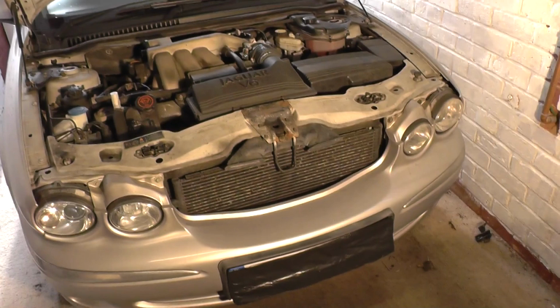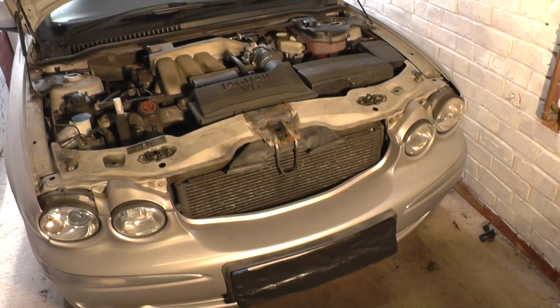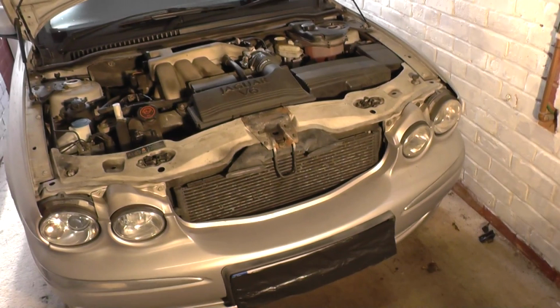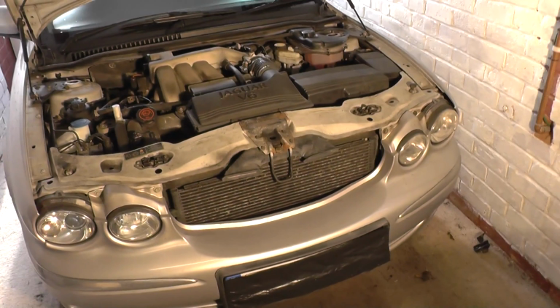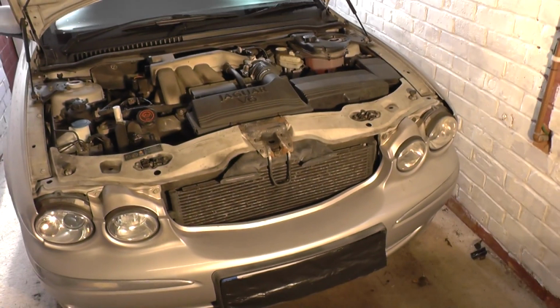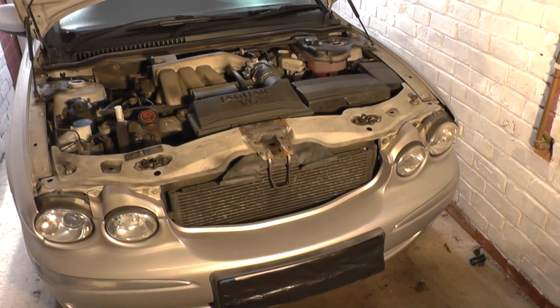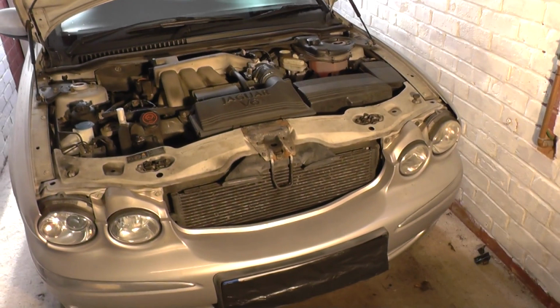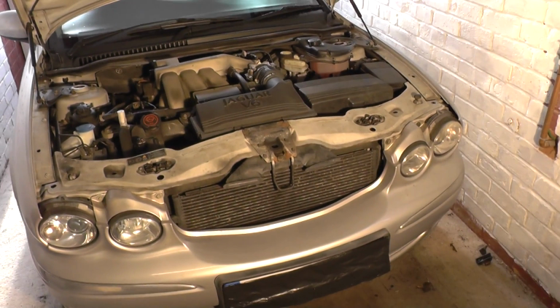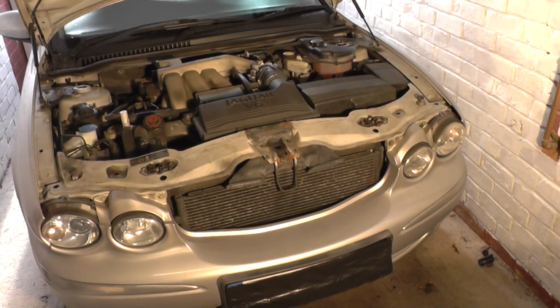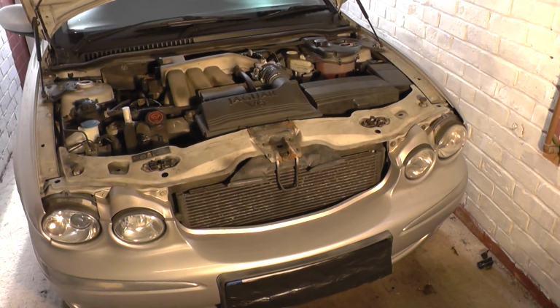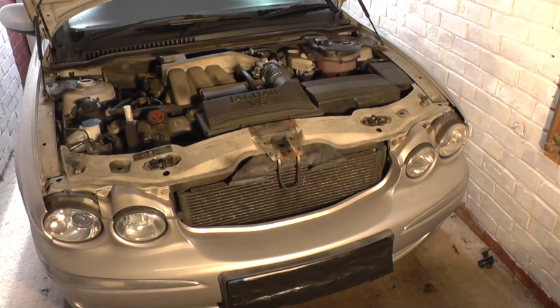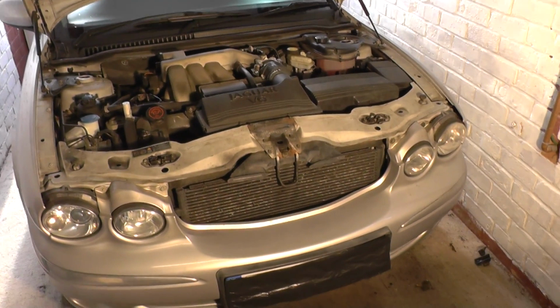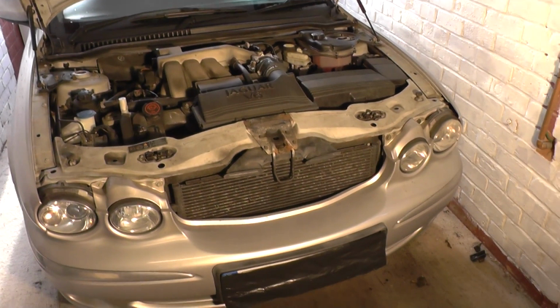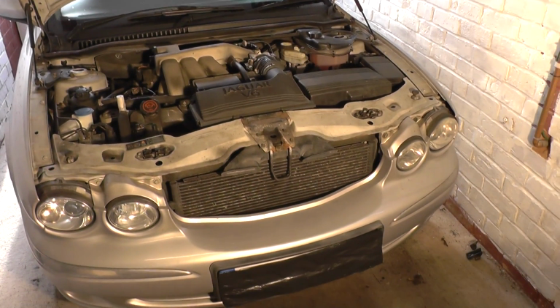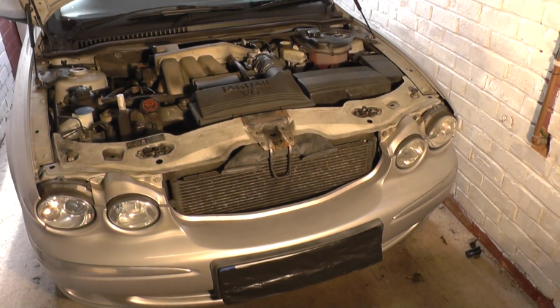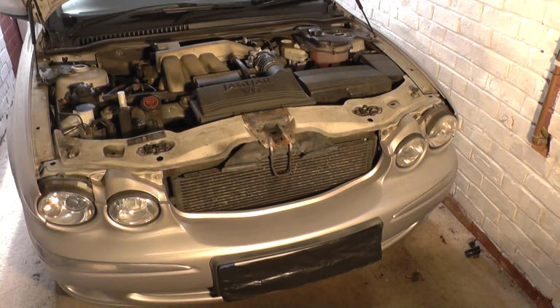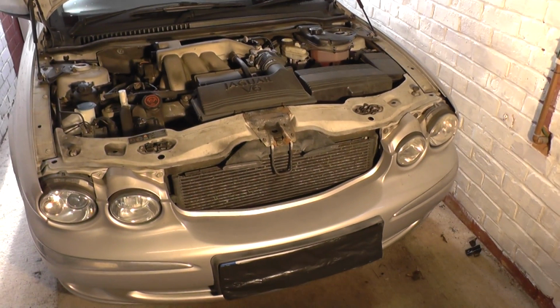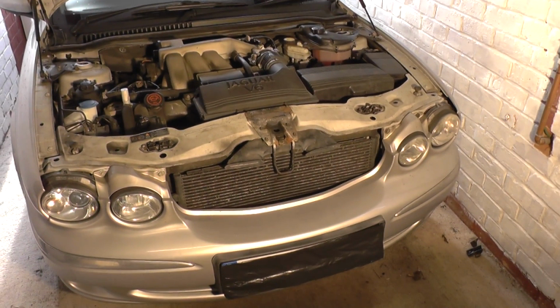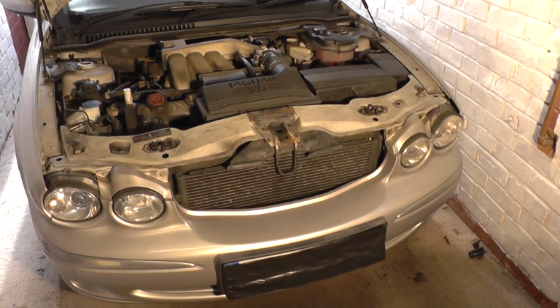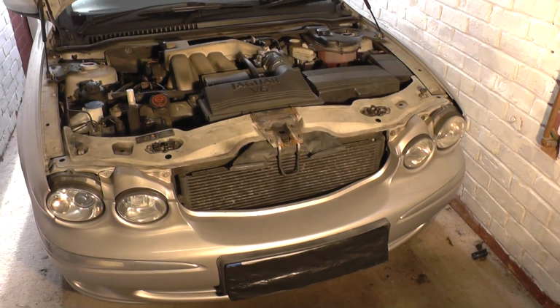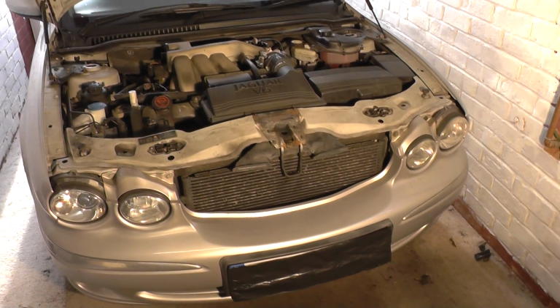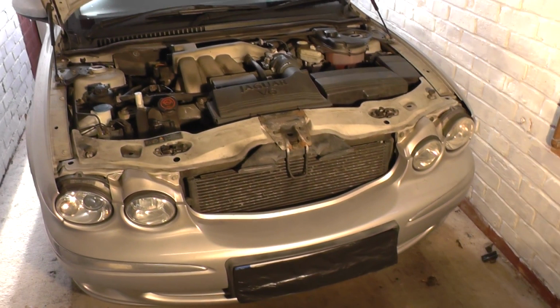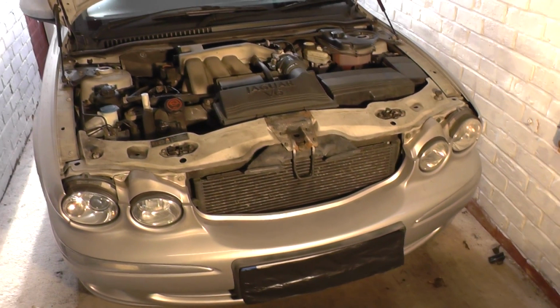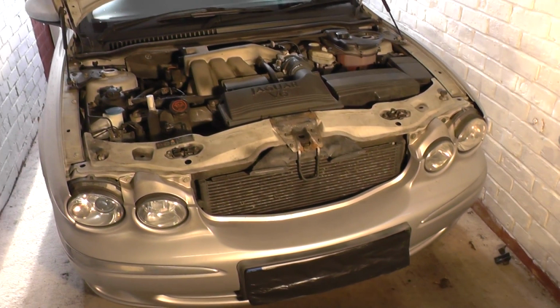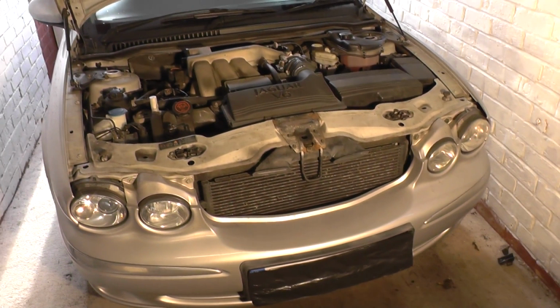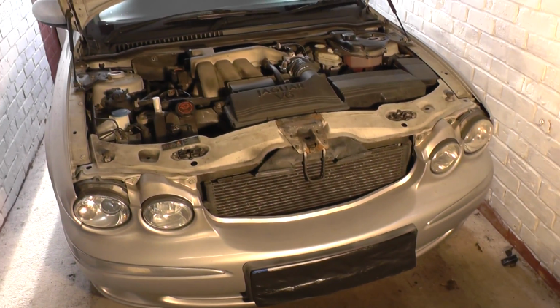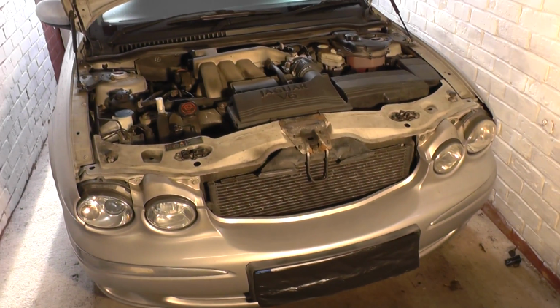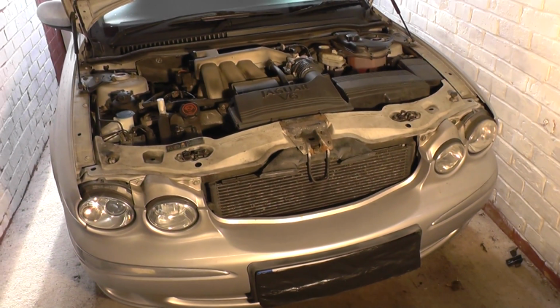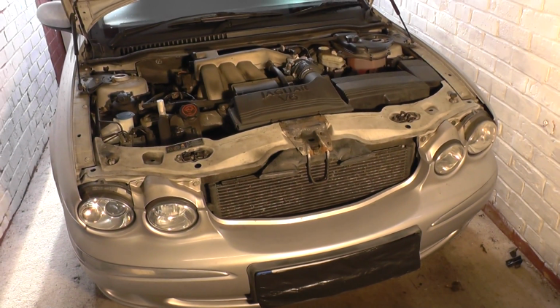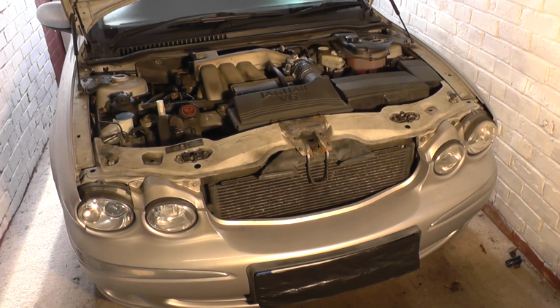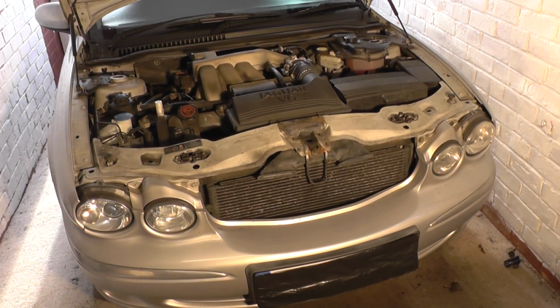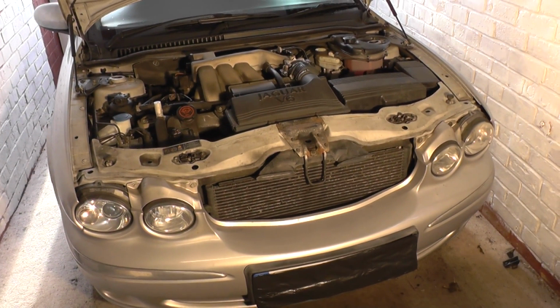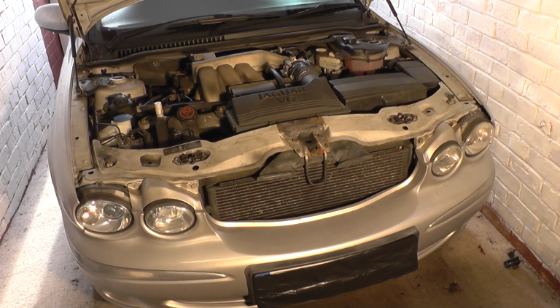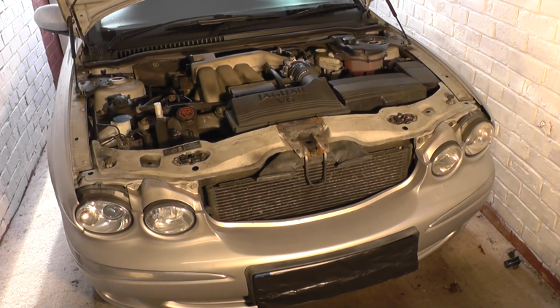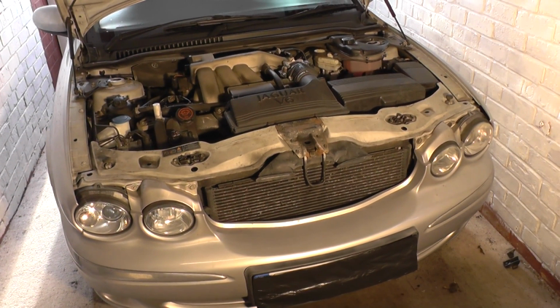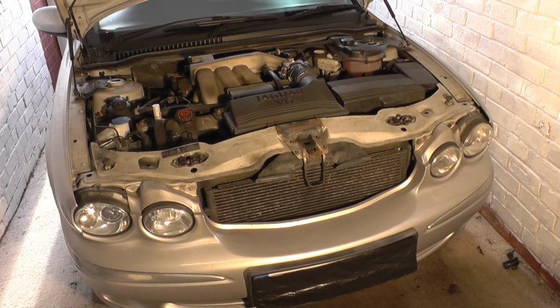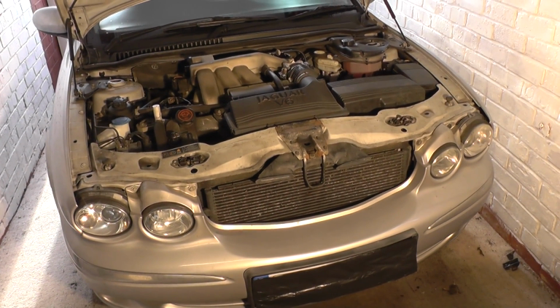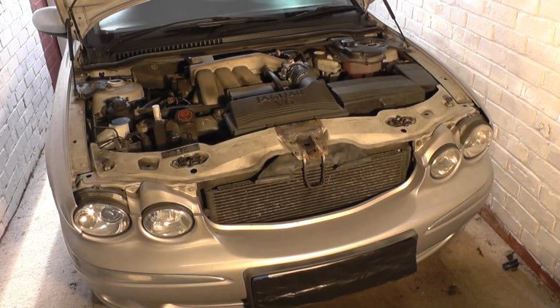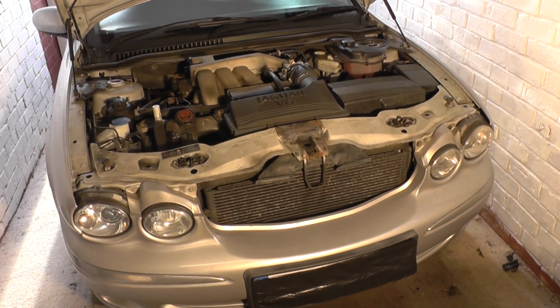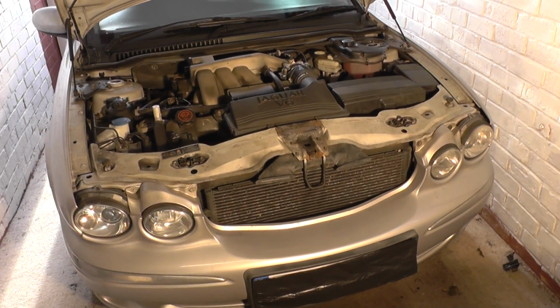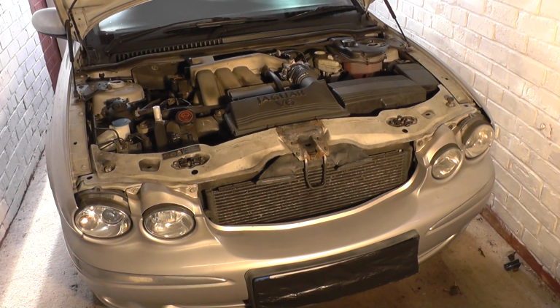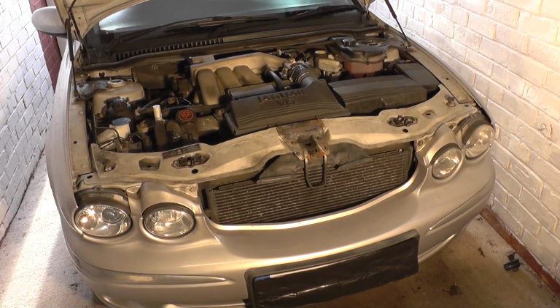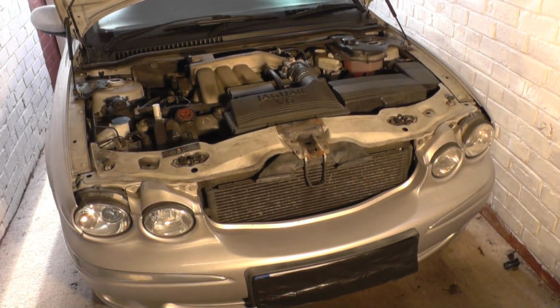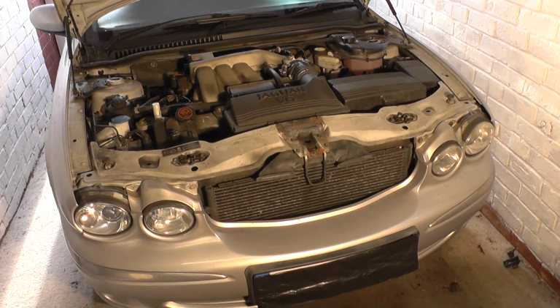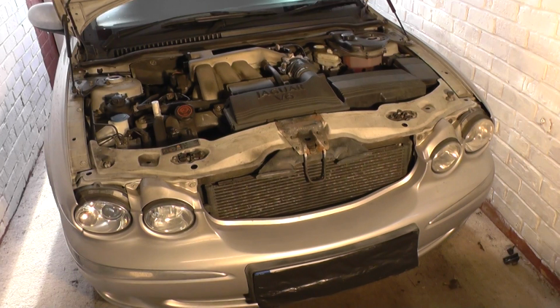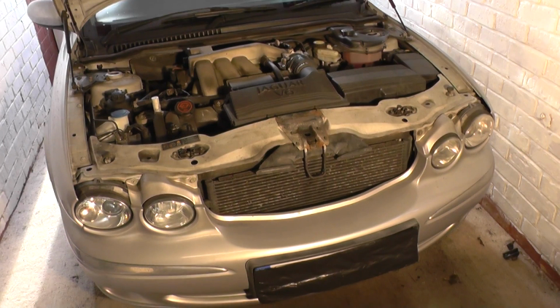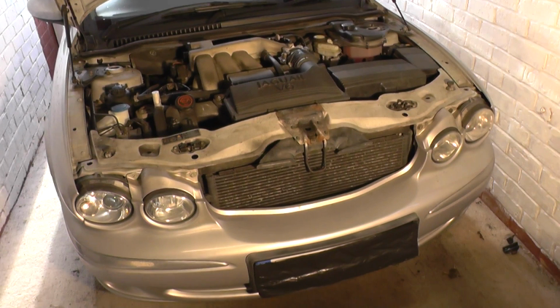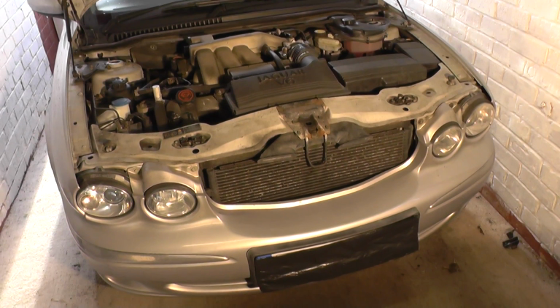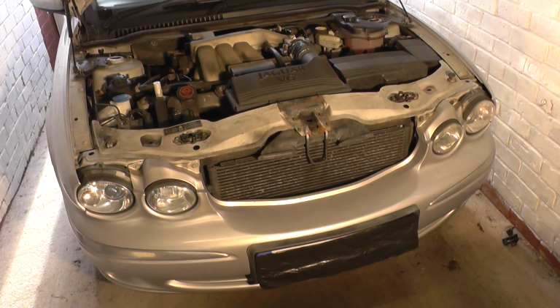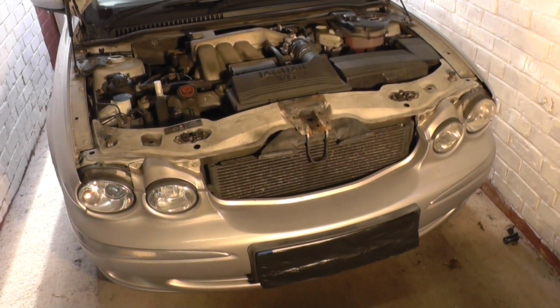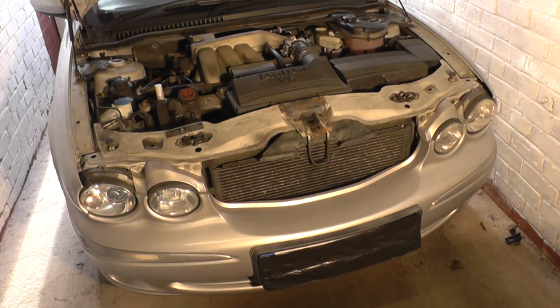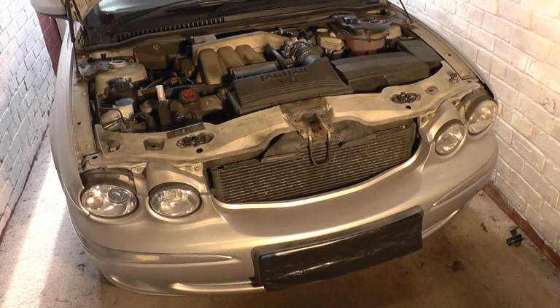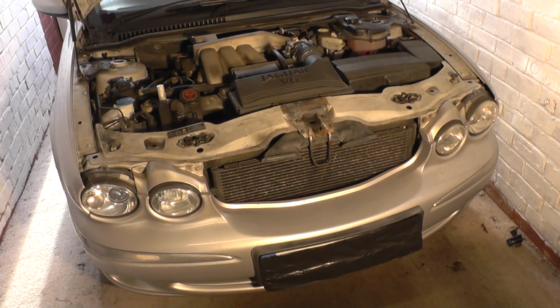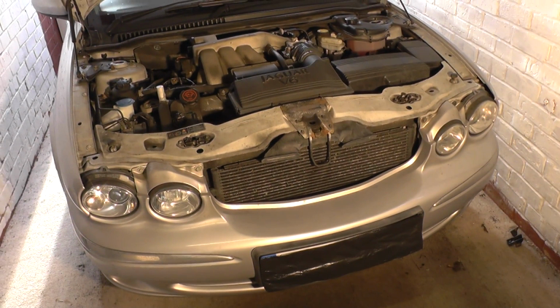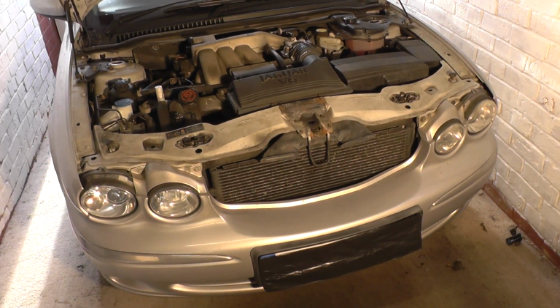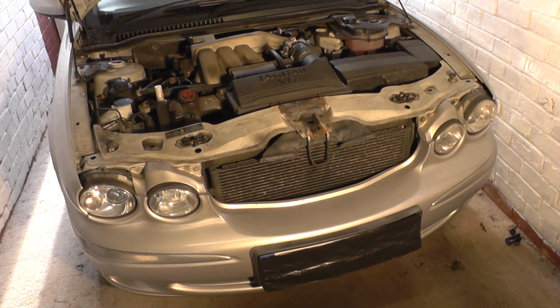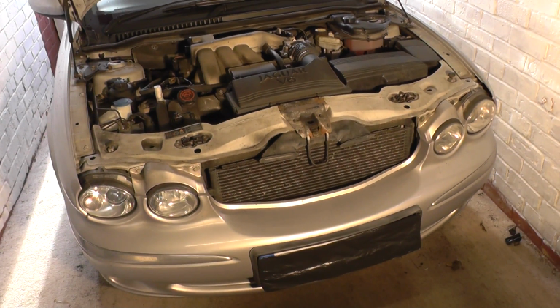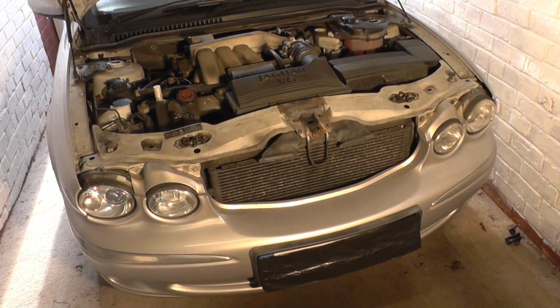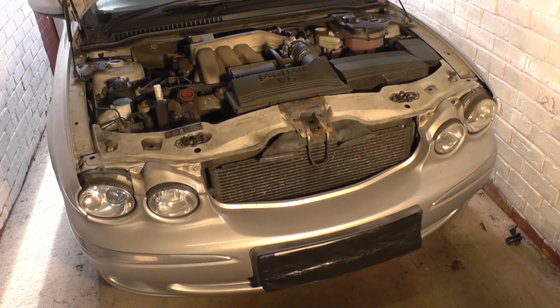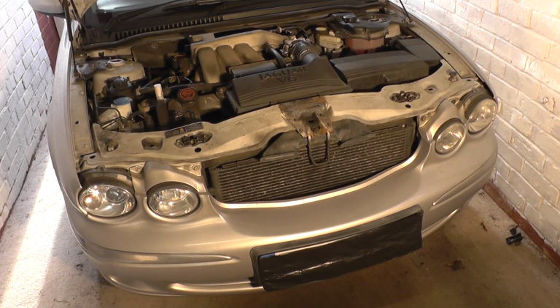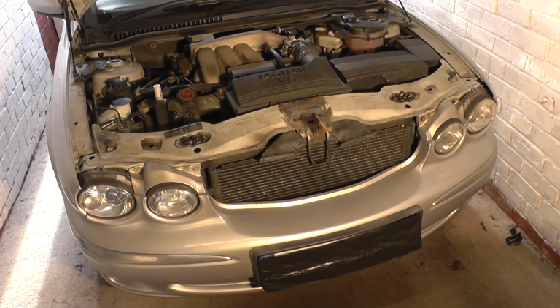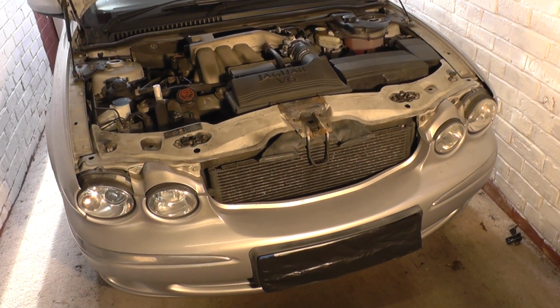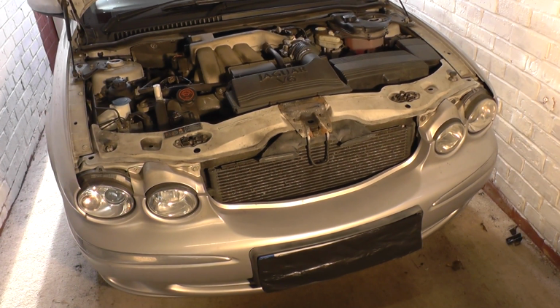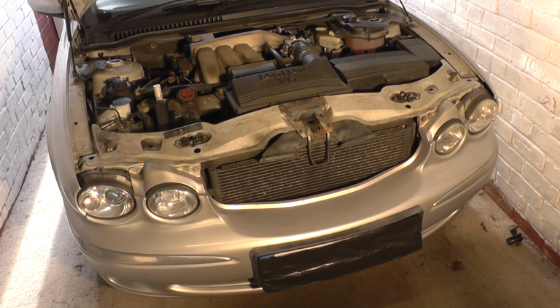Hi guys, this is a 2001 Jaguar X-Type. I'm going to show you where the Mass Airflow Meter is, or the MAF.